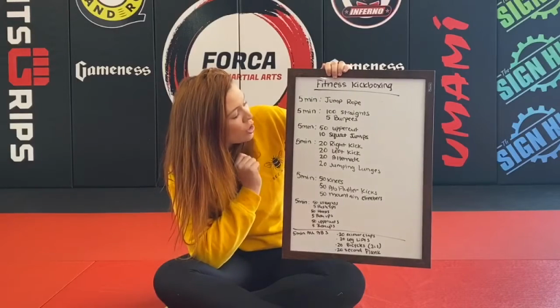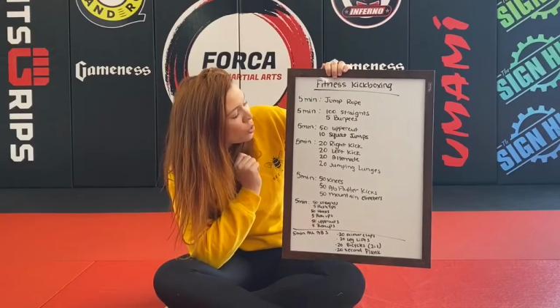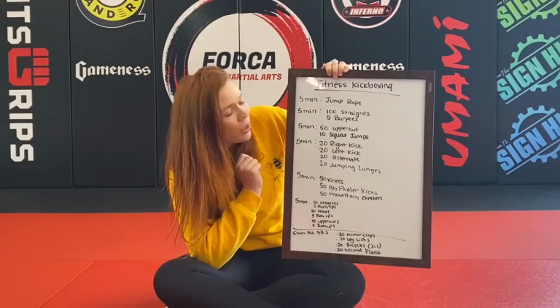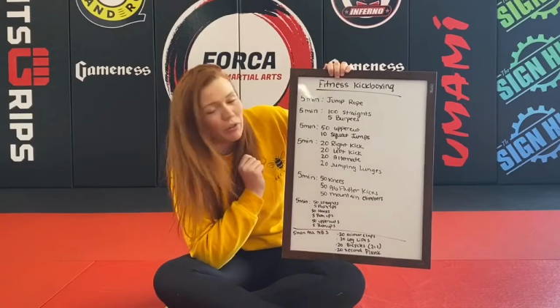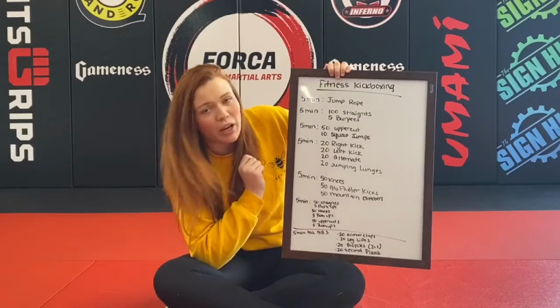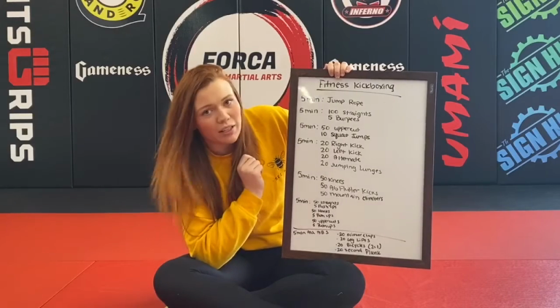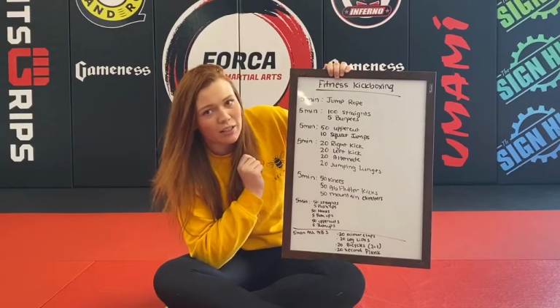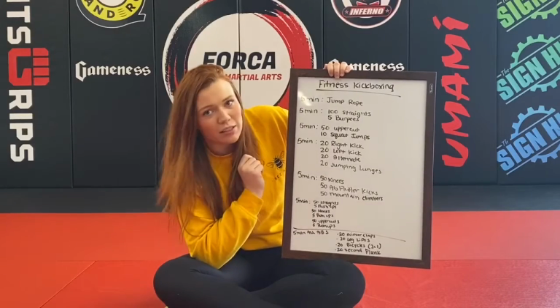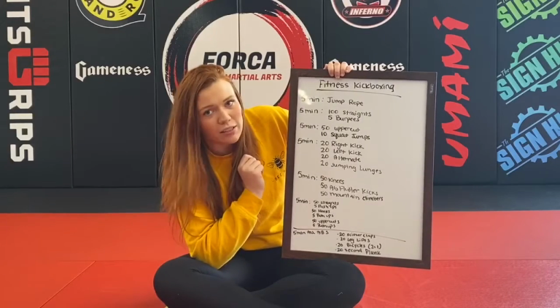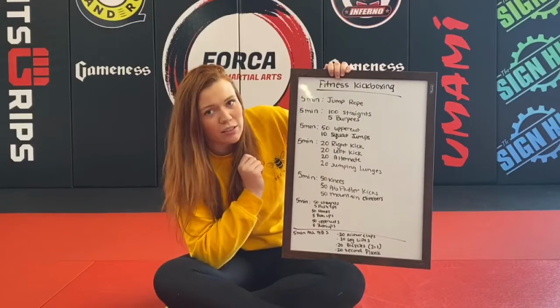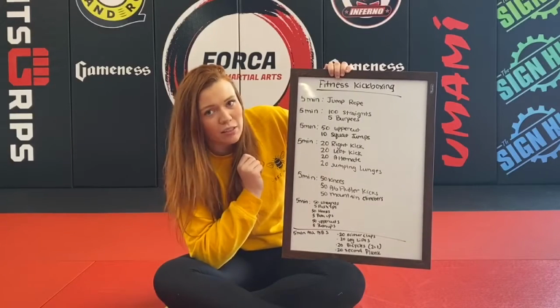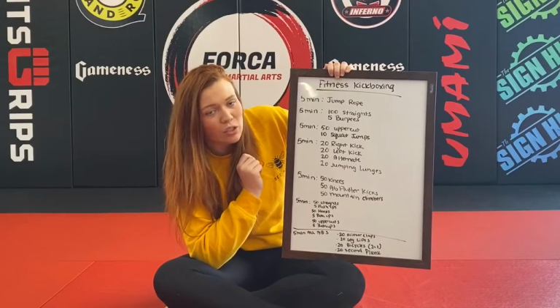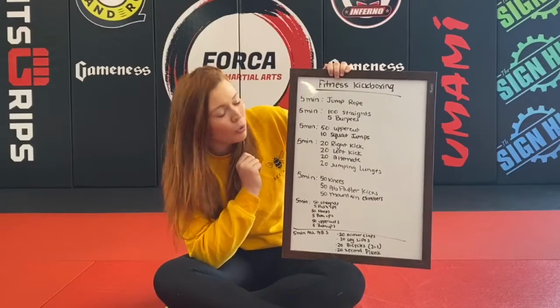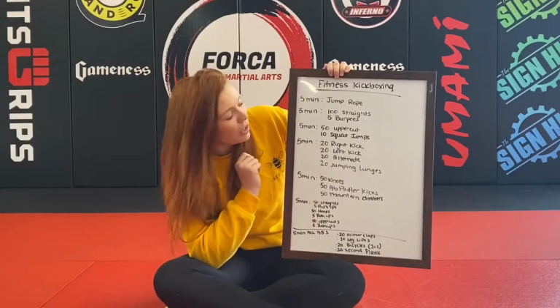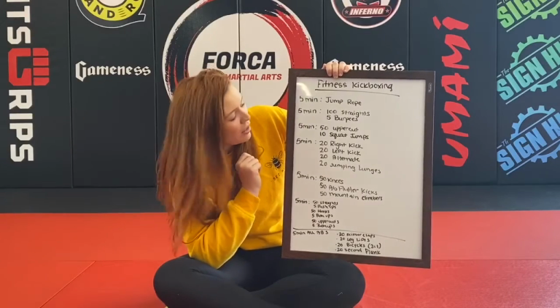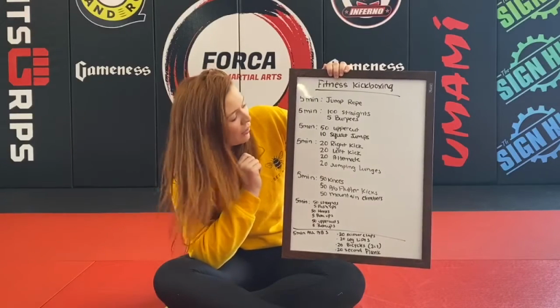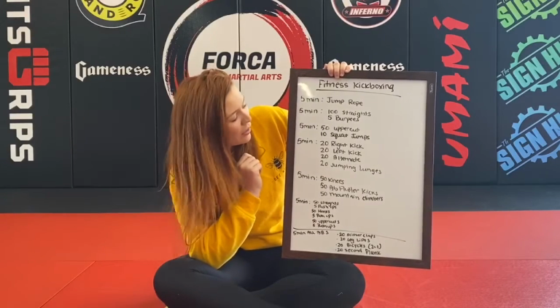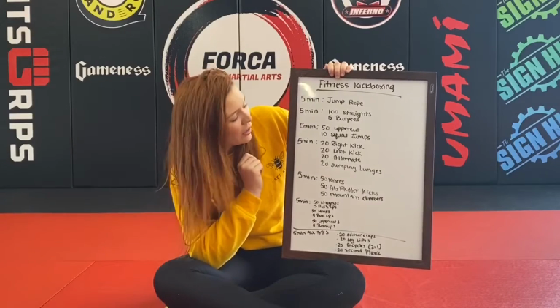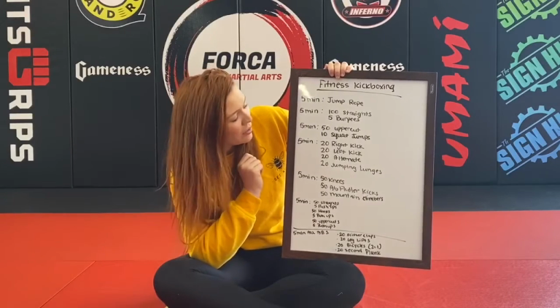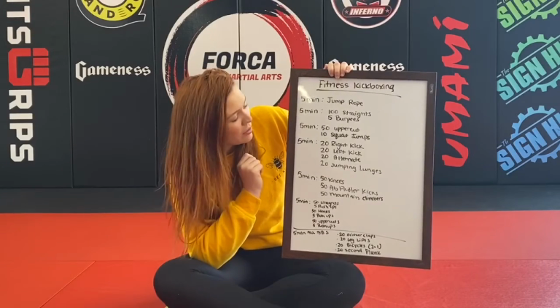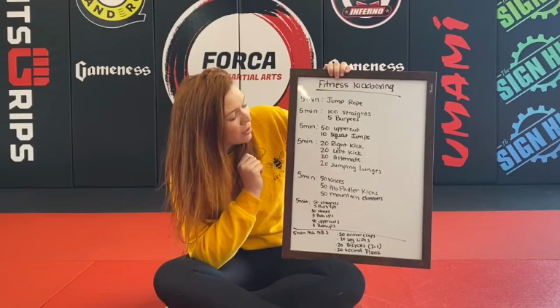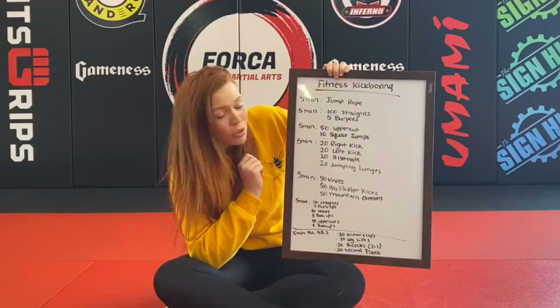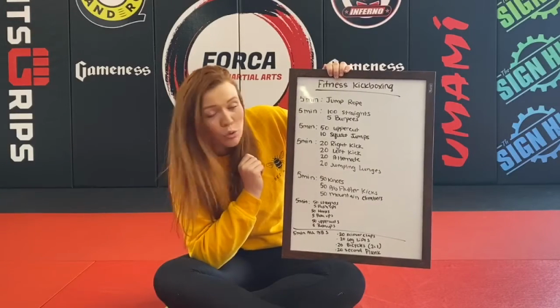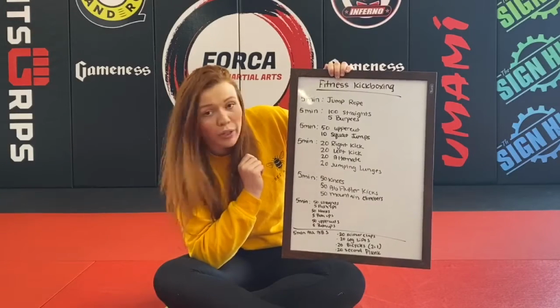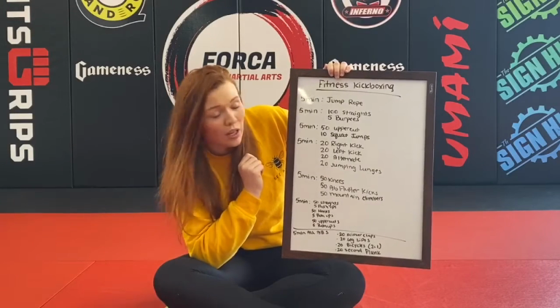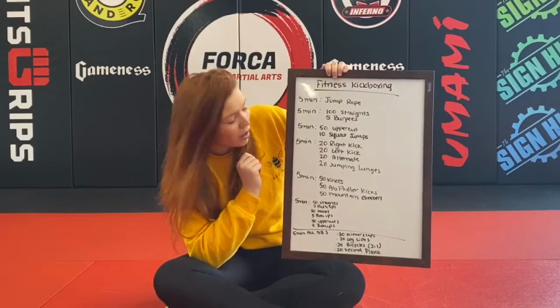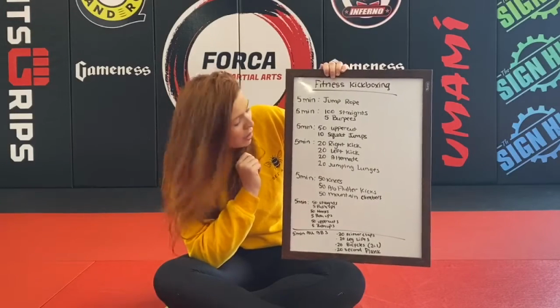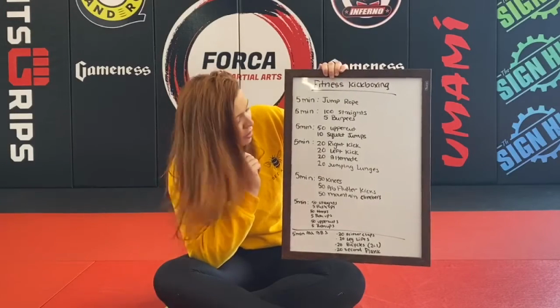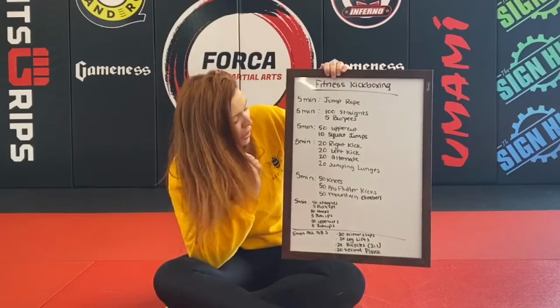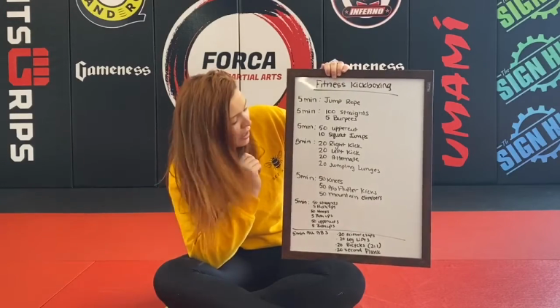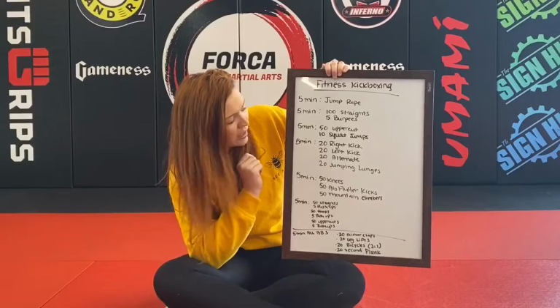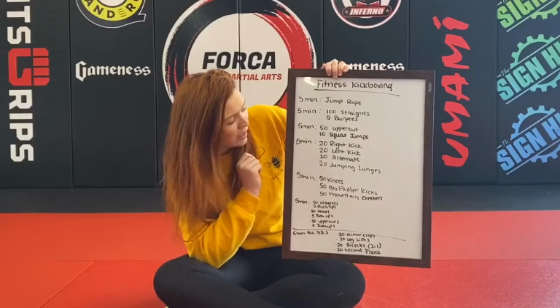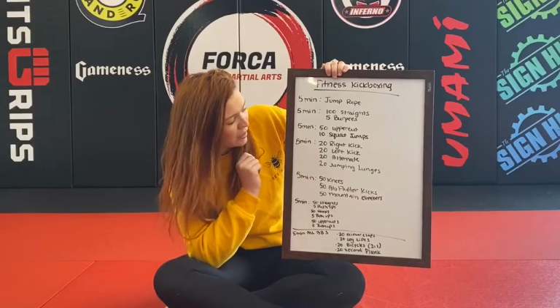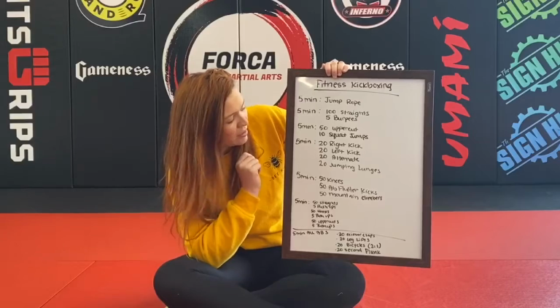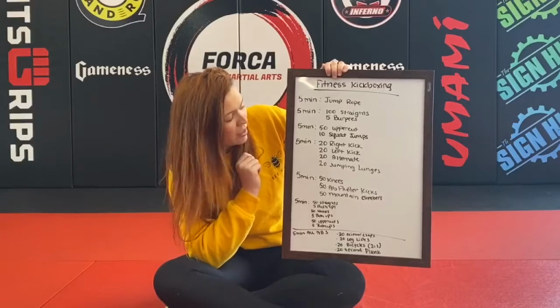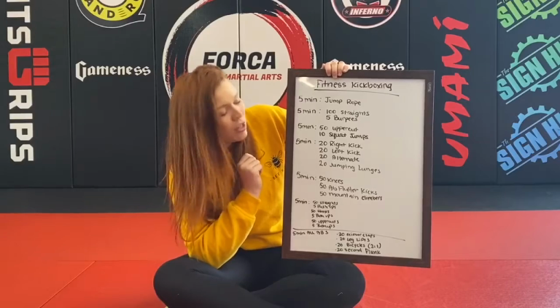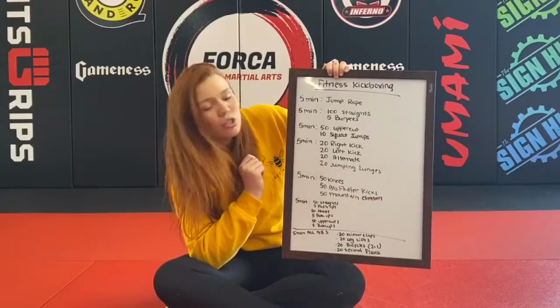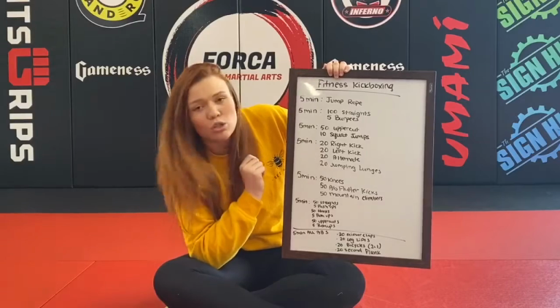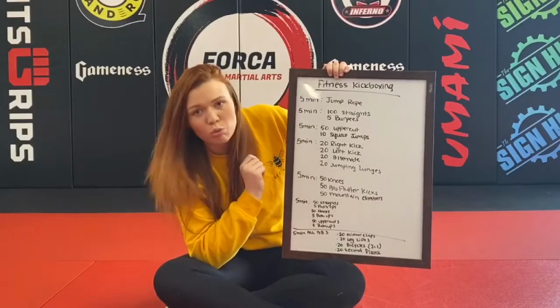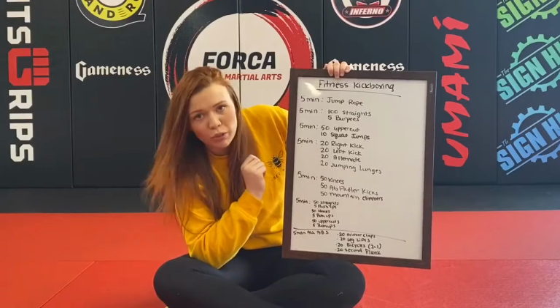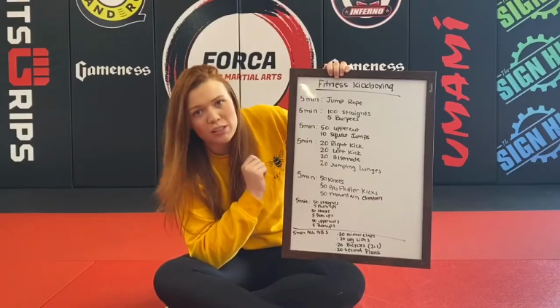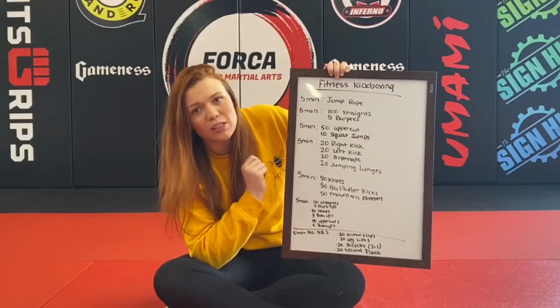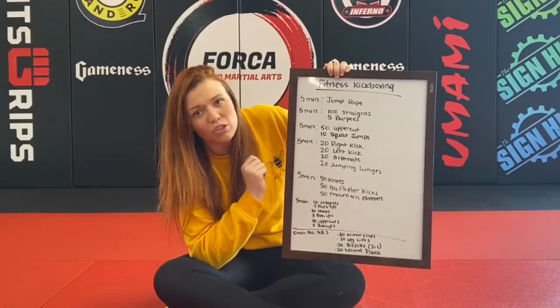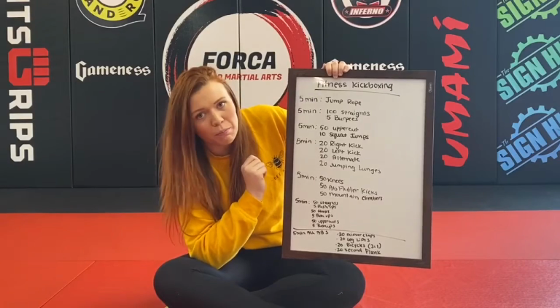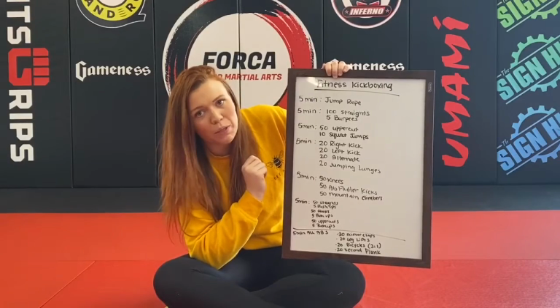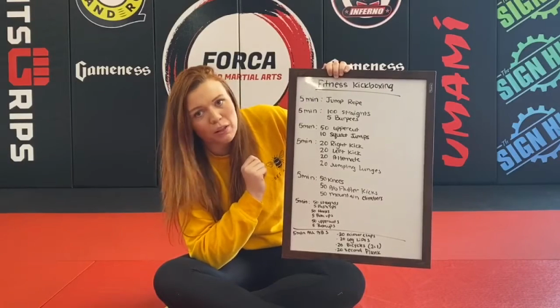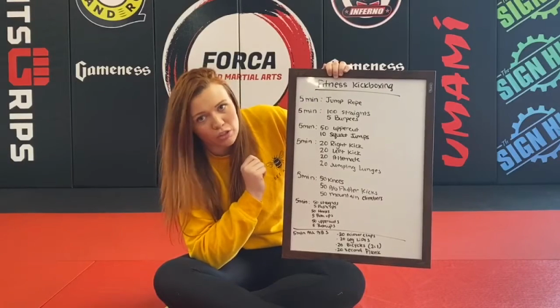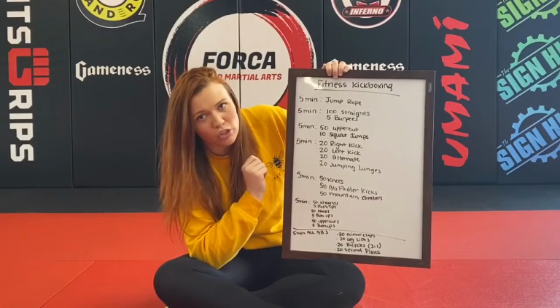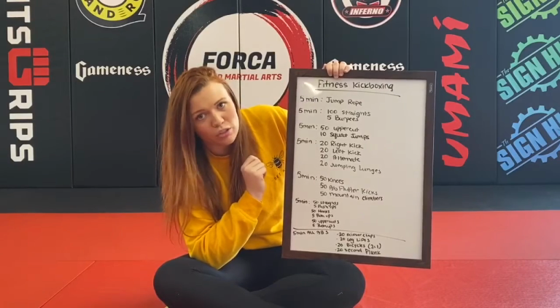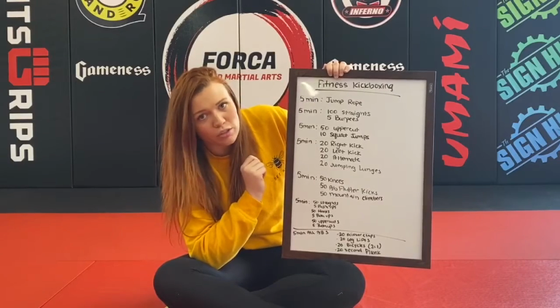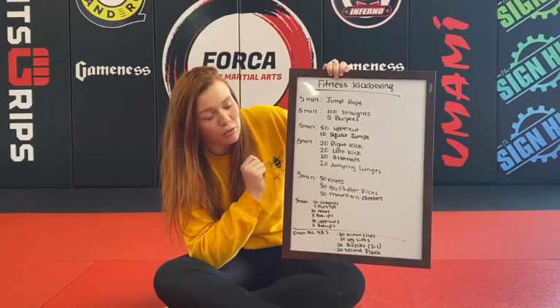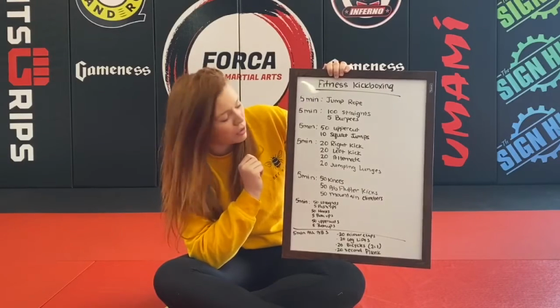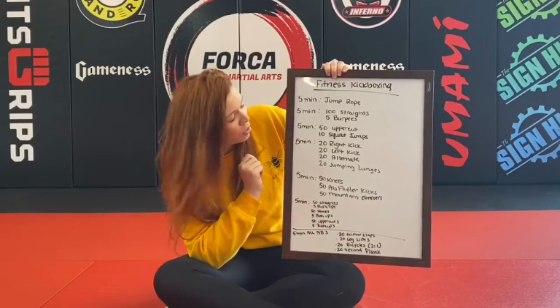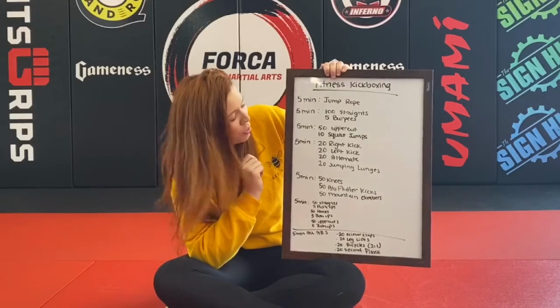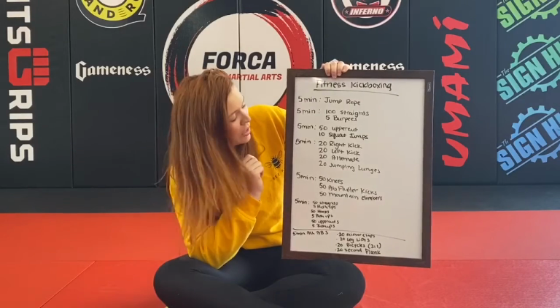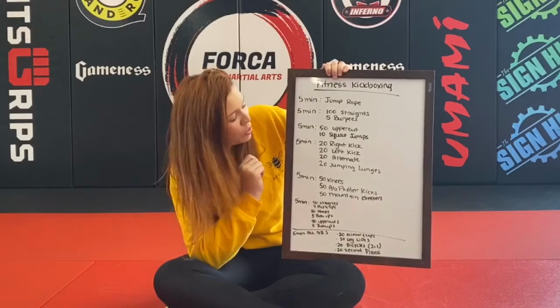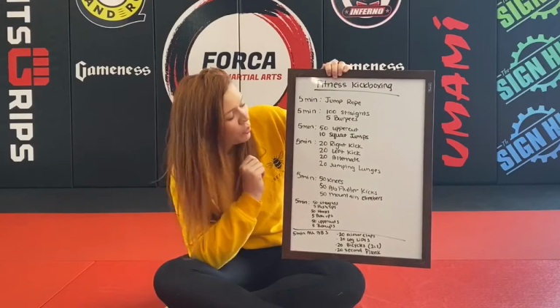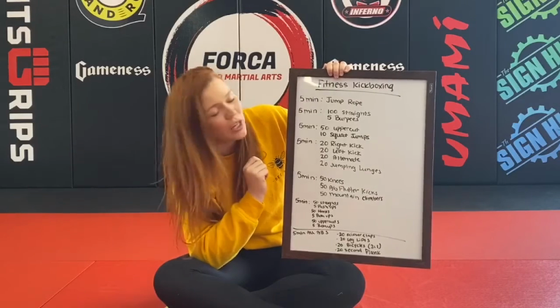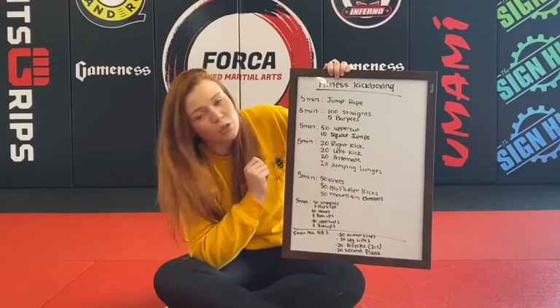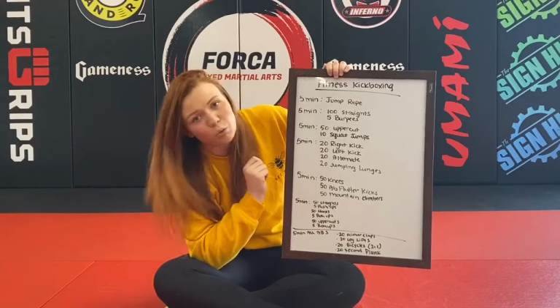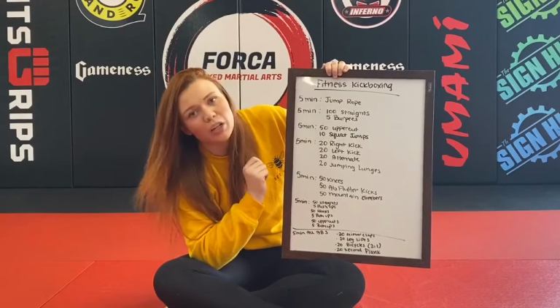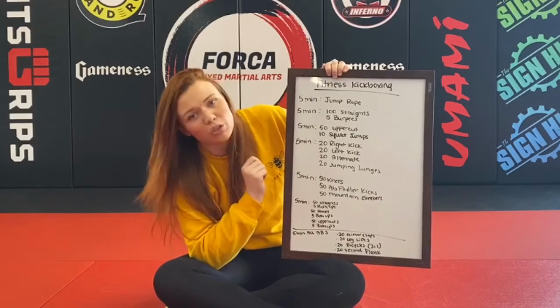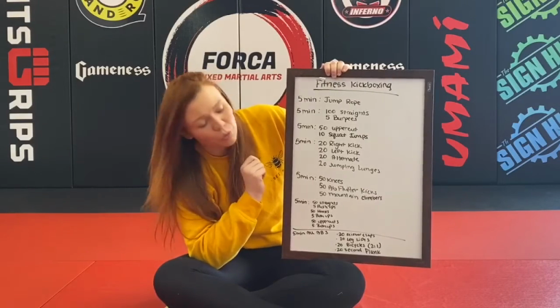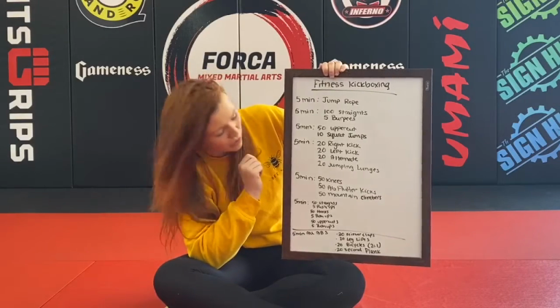Next round: 20 right kicks, 20 left kicks, 20 alternating kicks, and 20 jumping lunges. So it's 20, 20, 20, 20 — repeat that for the full five minutes.